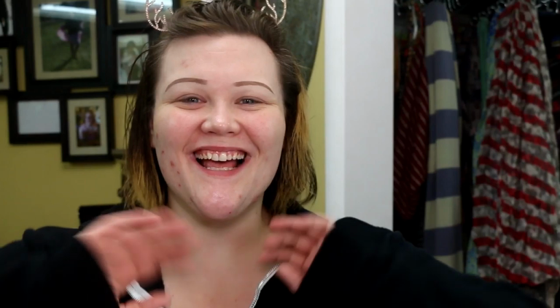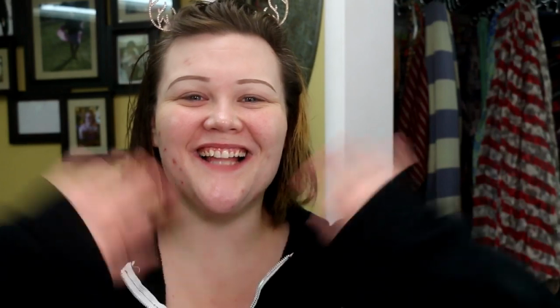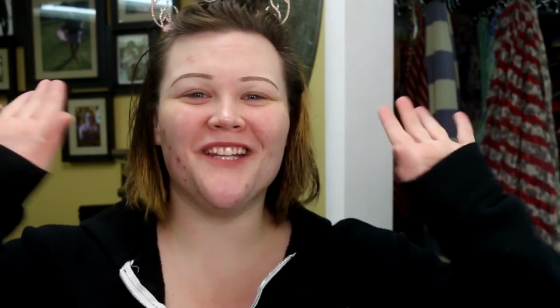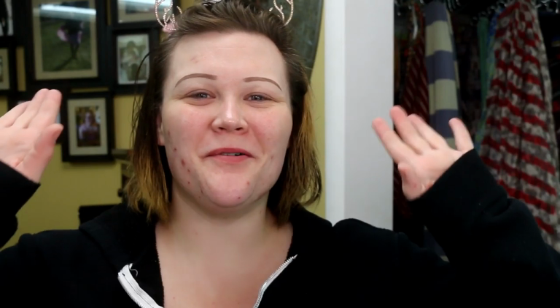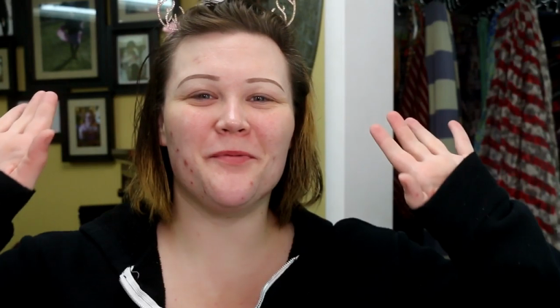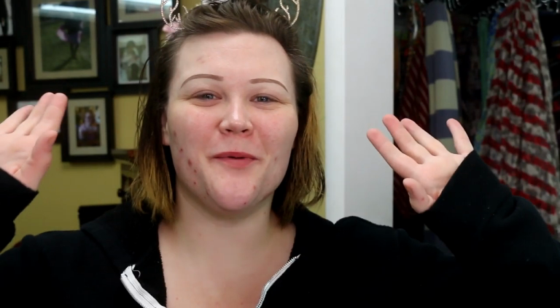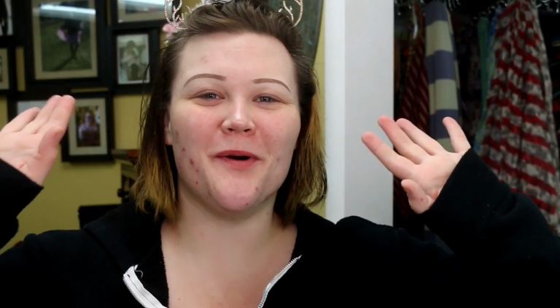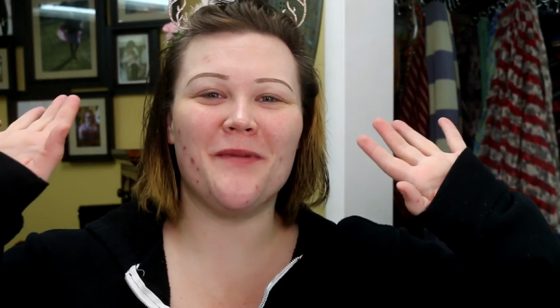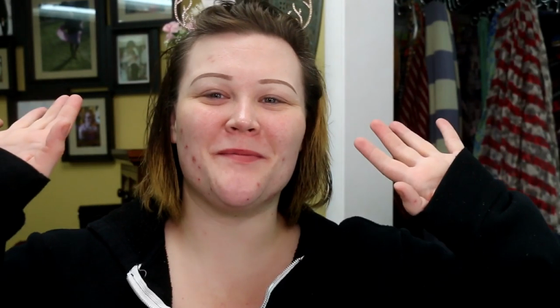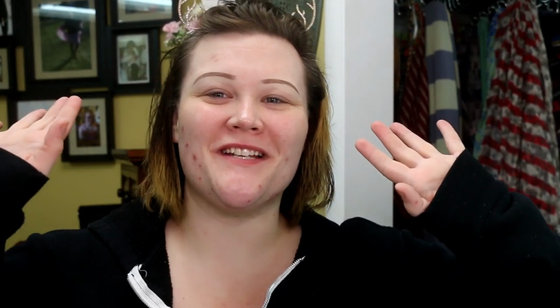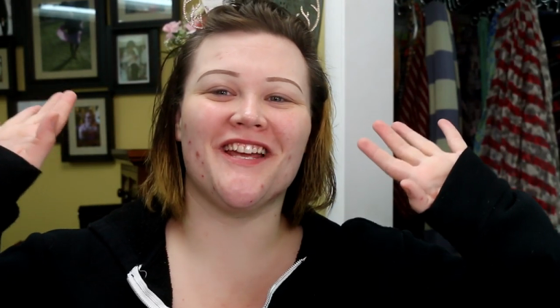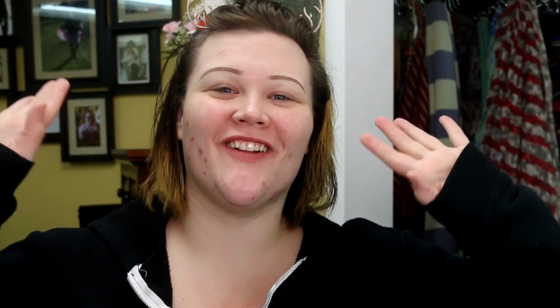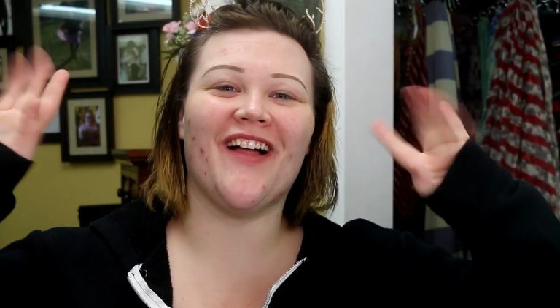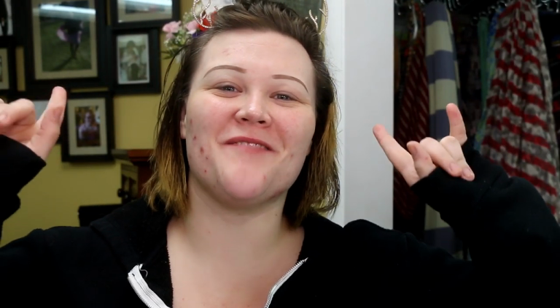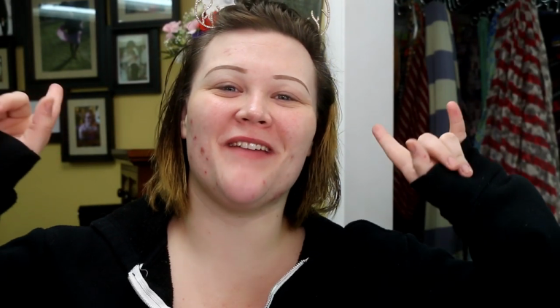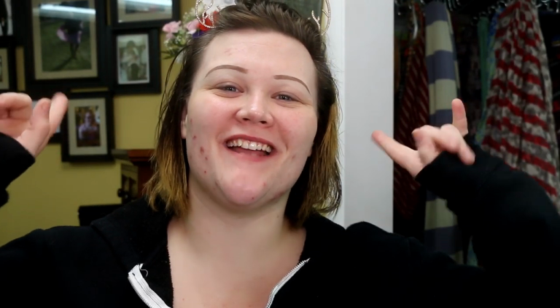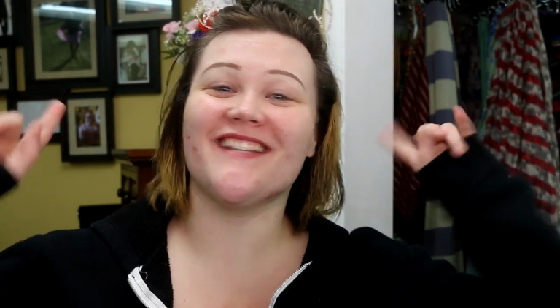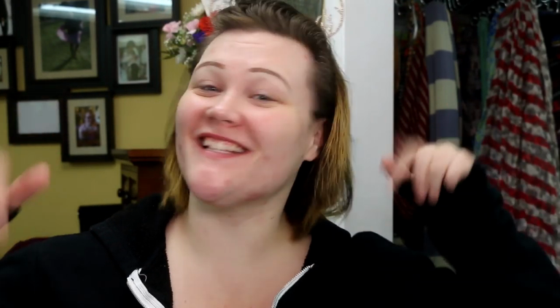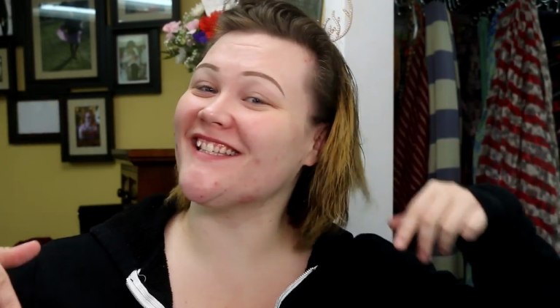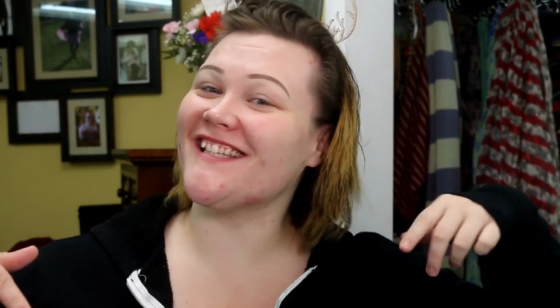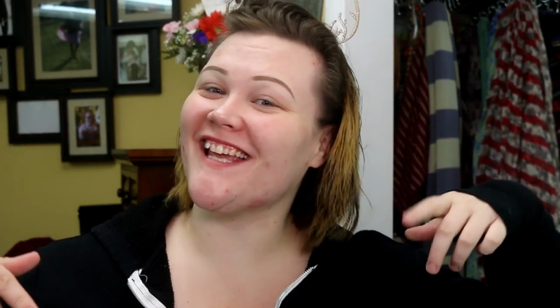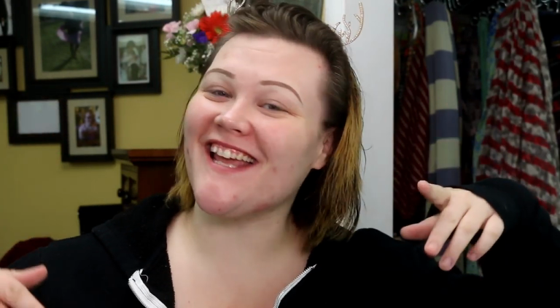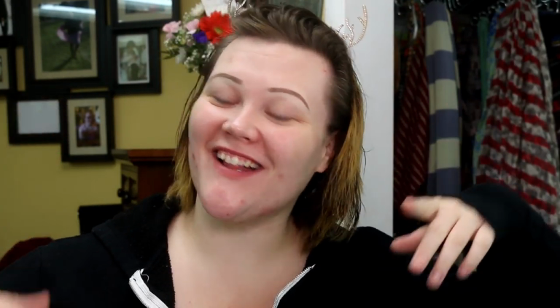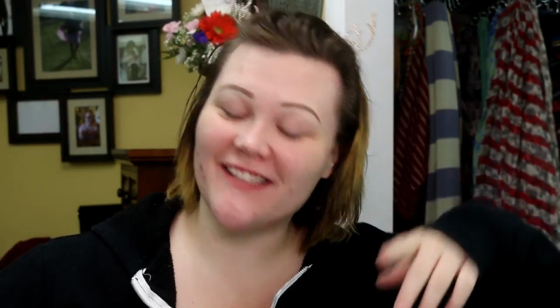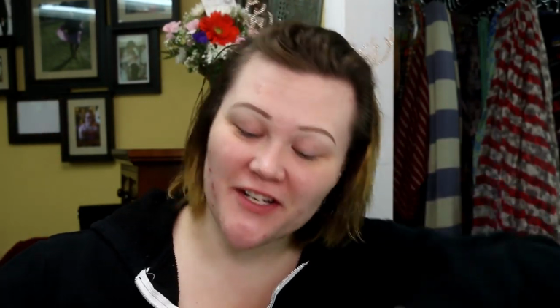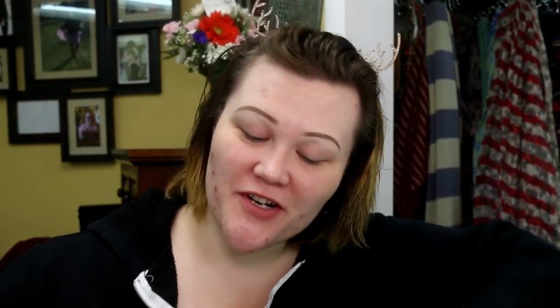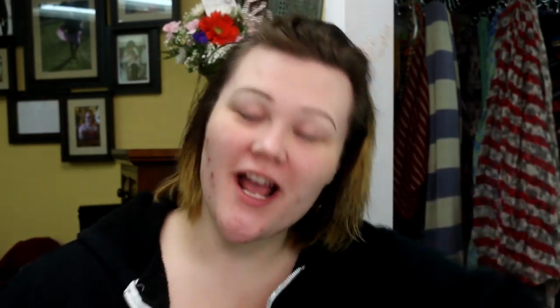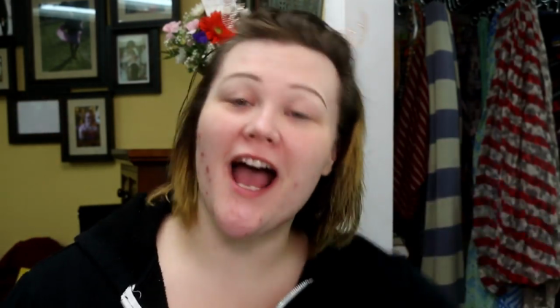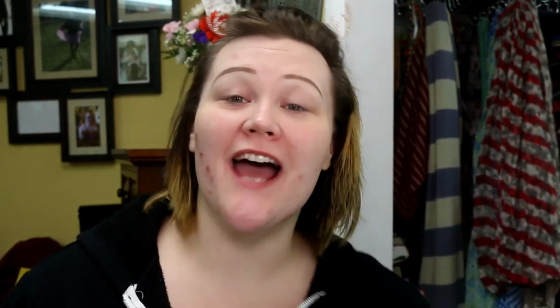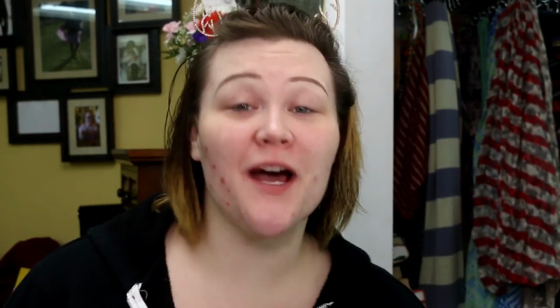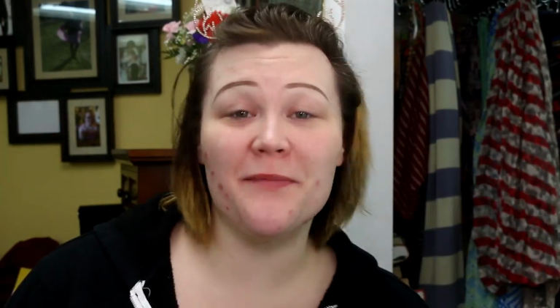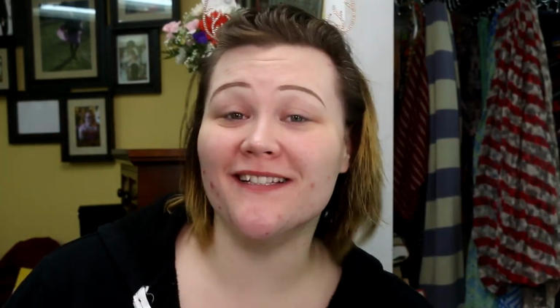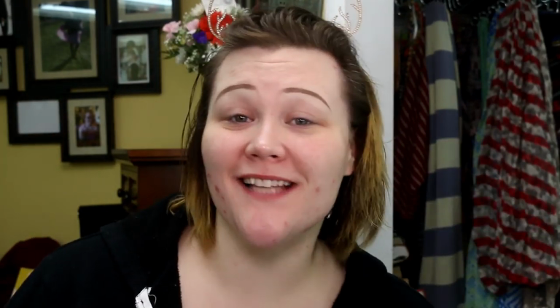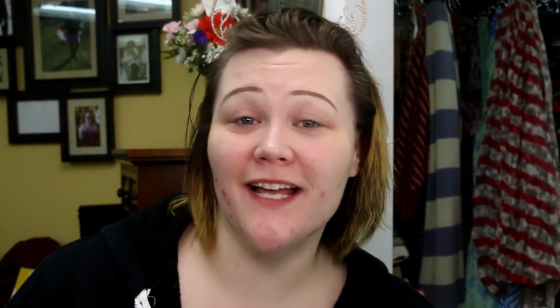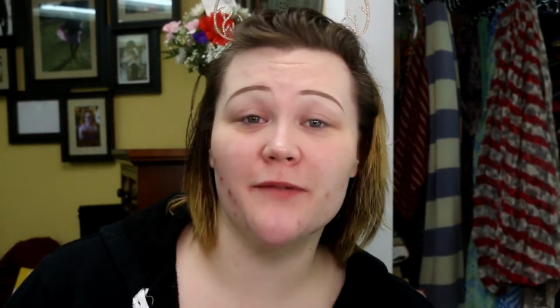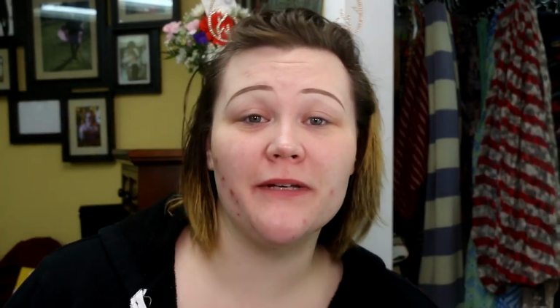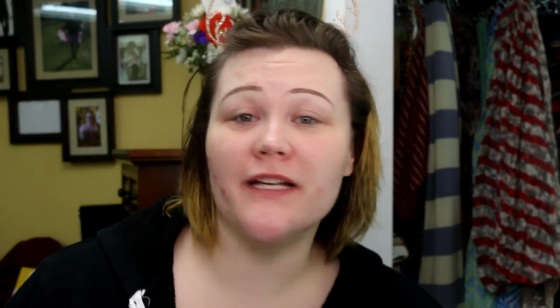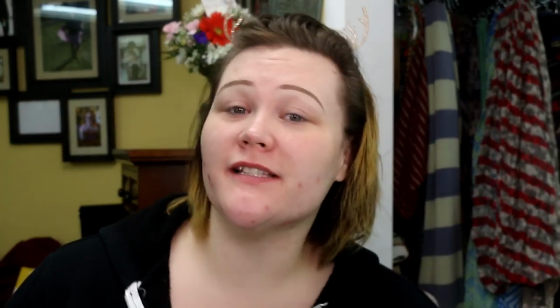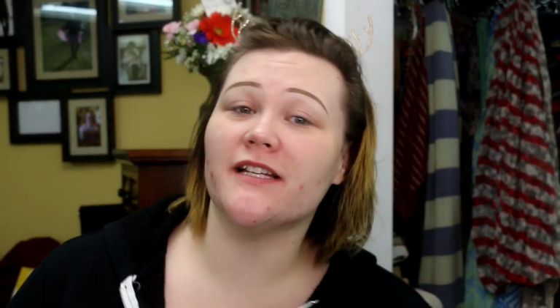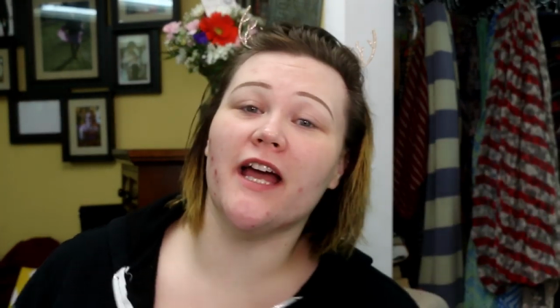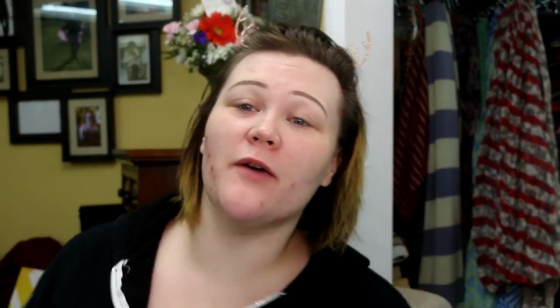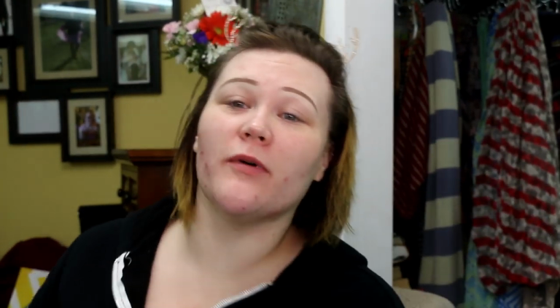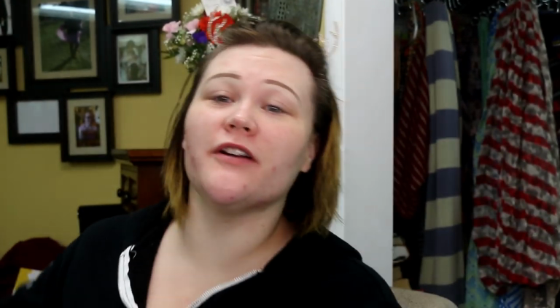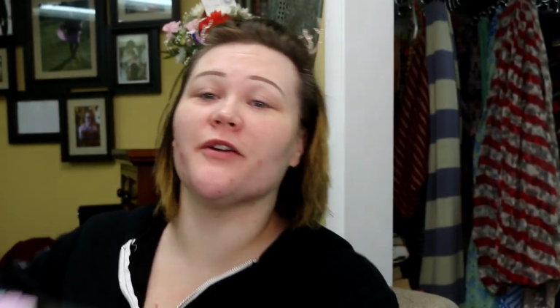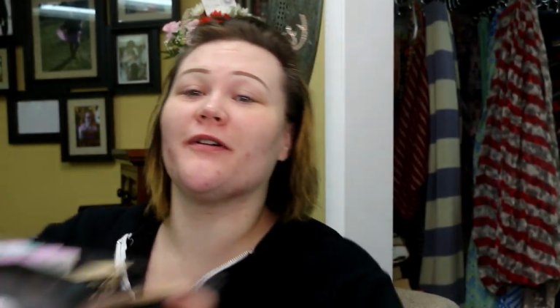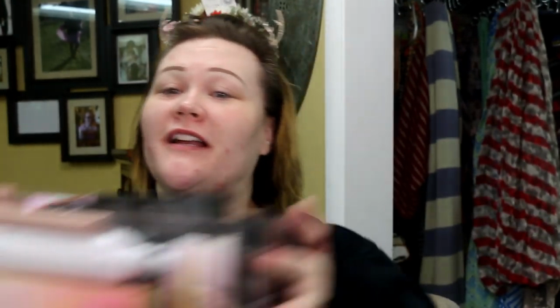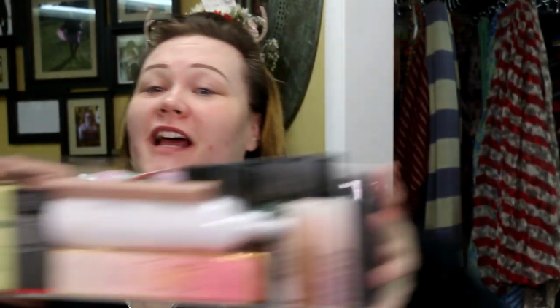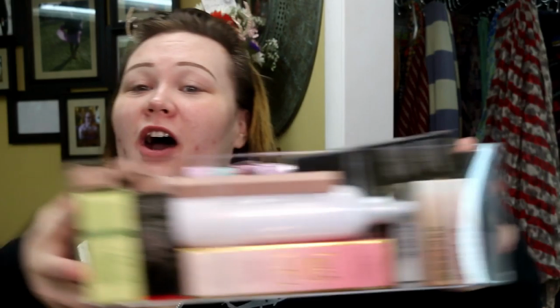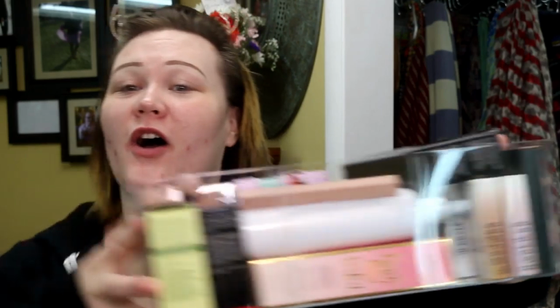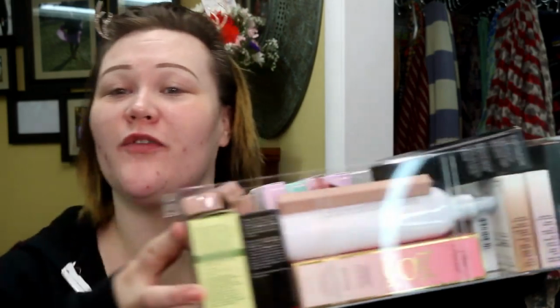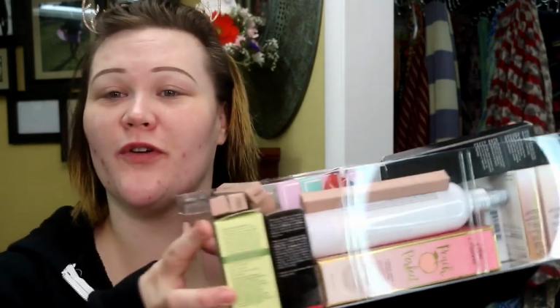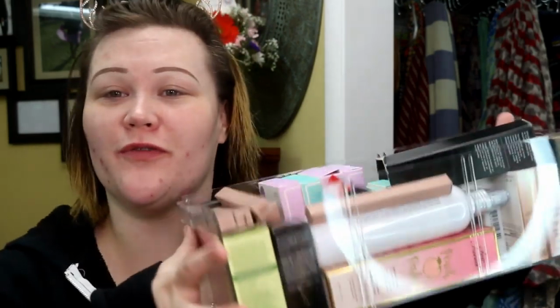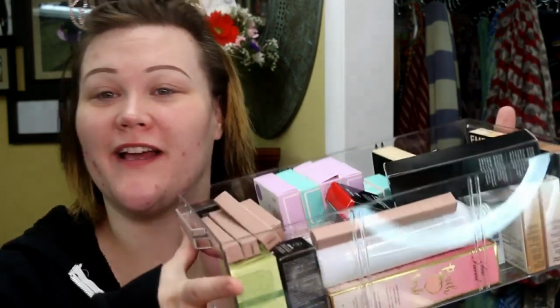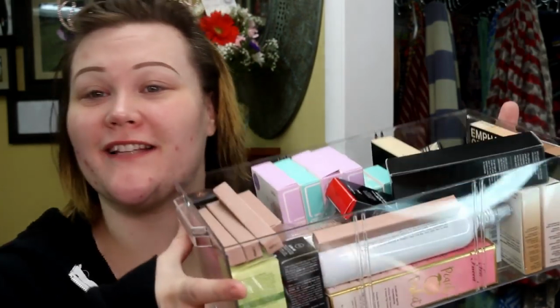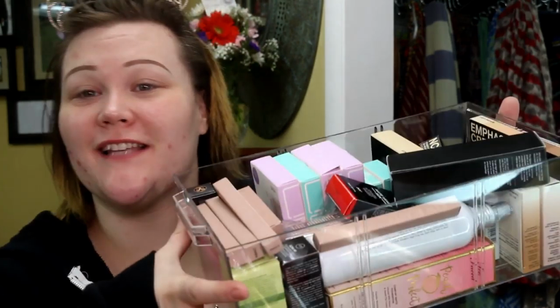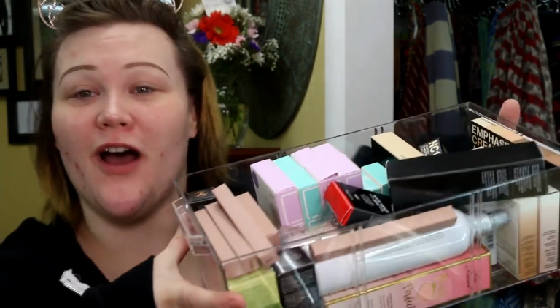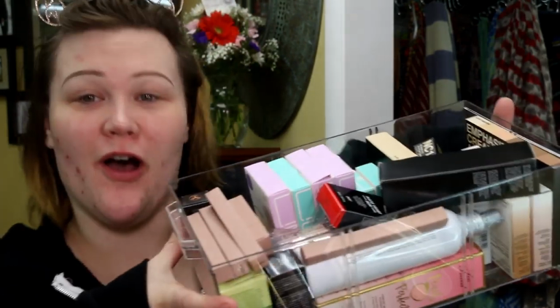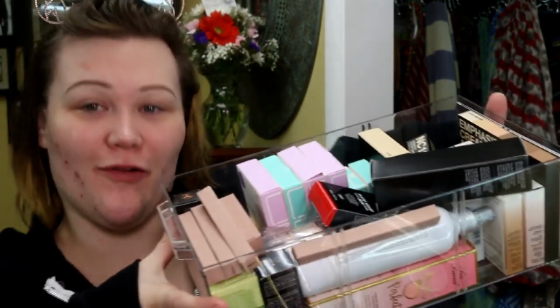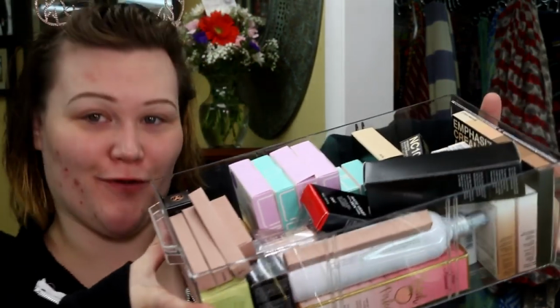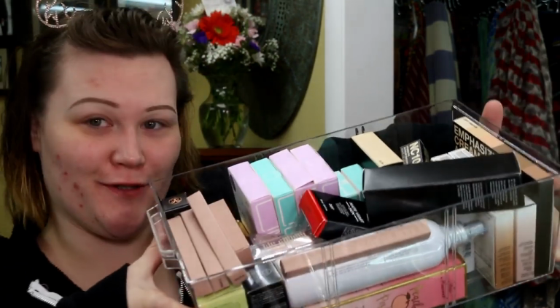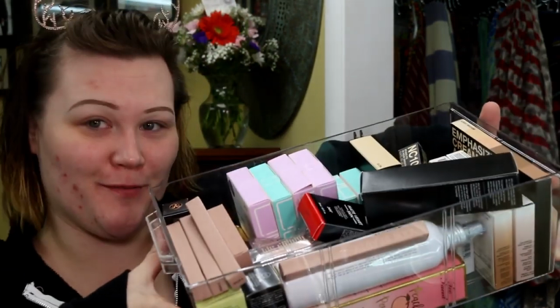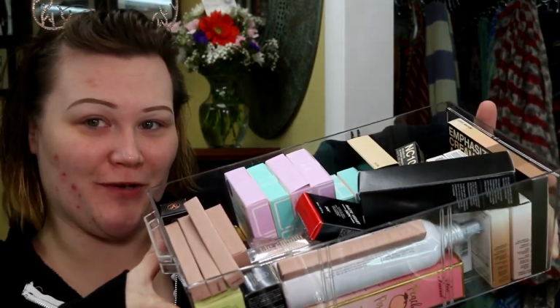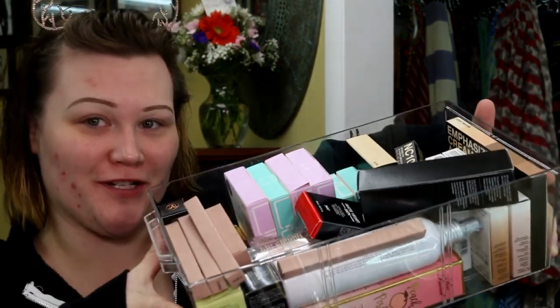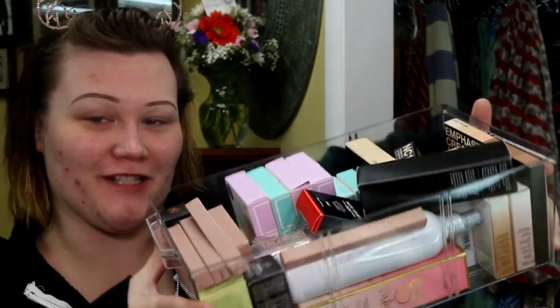Hello everybody, welcome back to my channel. I'm Paige, this is Seeking Alexandria, and I'm excited because today we're doing a full face of first impressions.